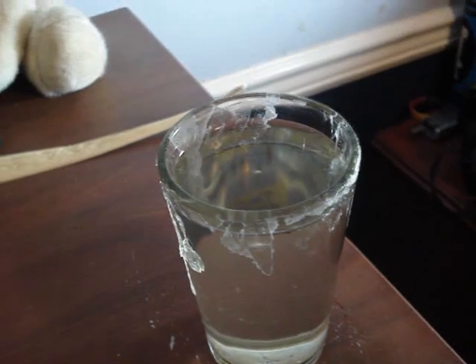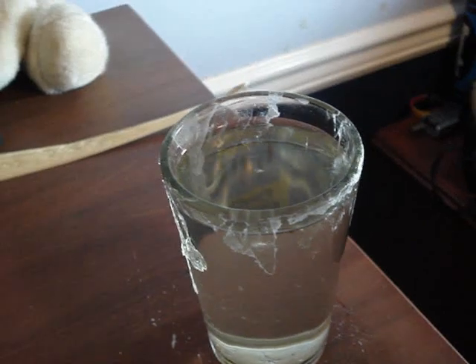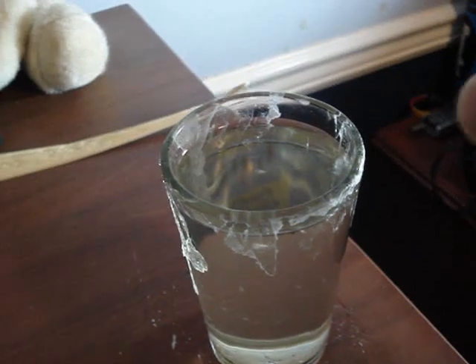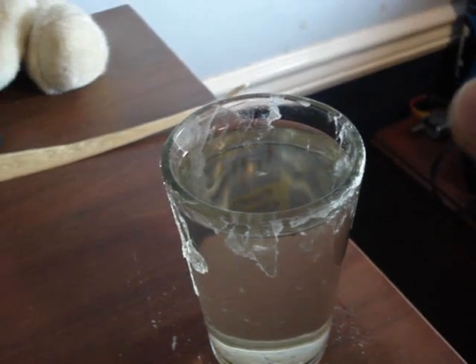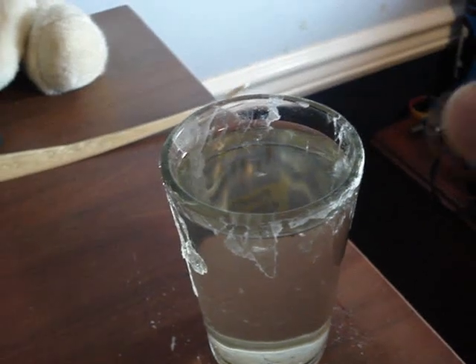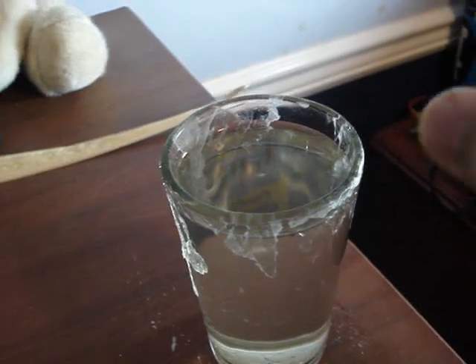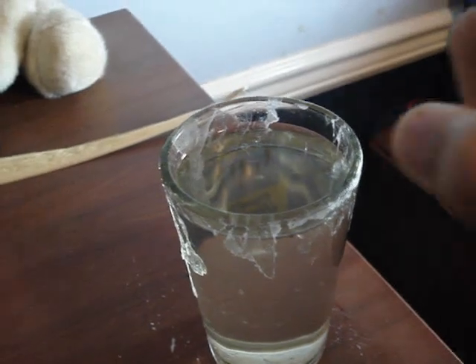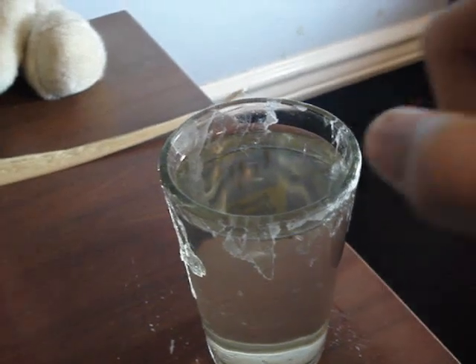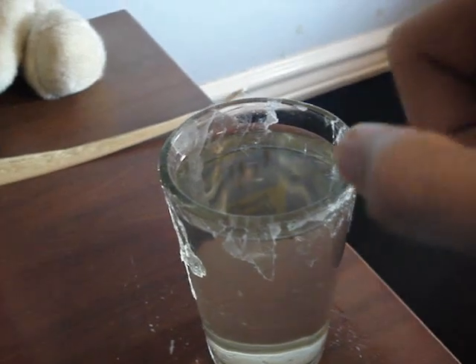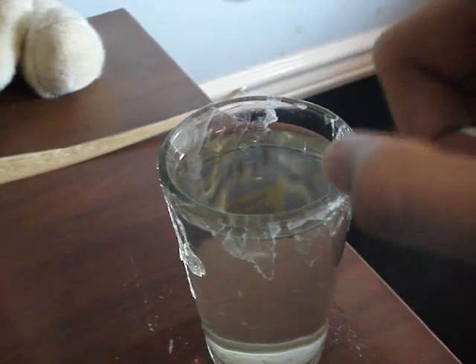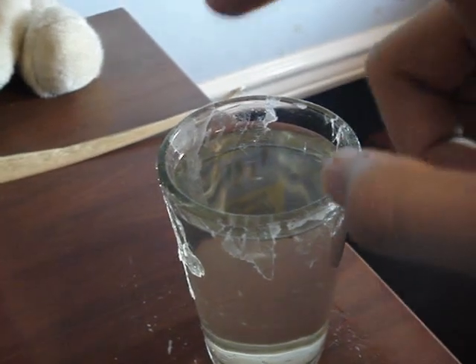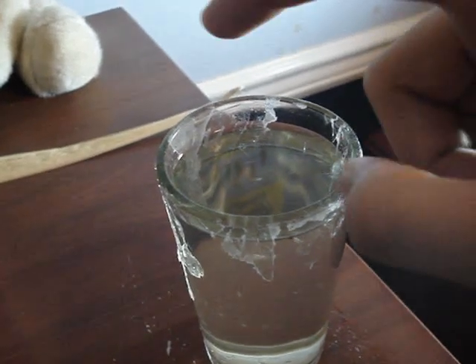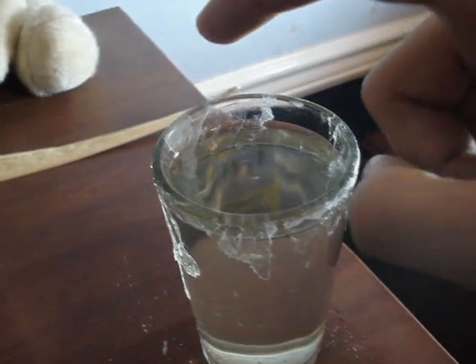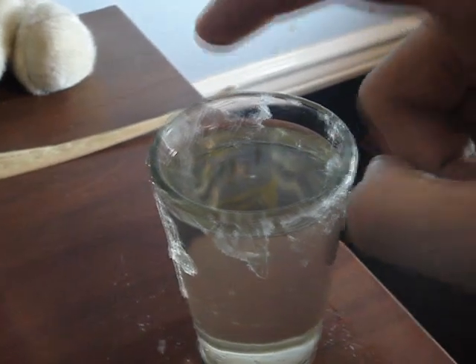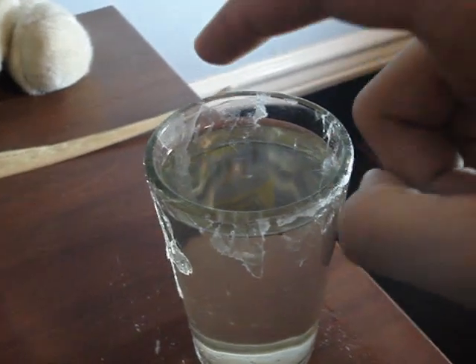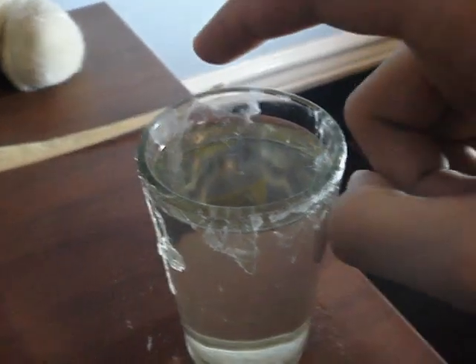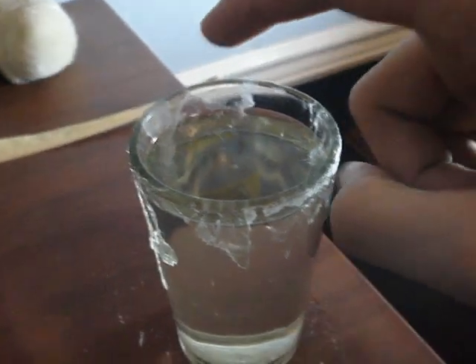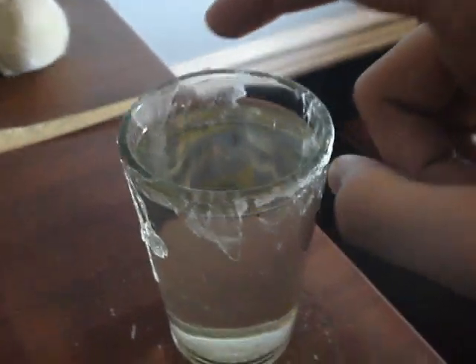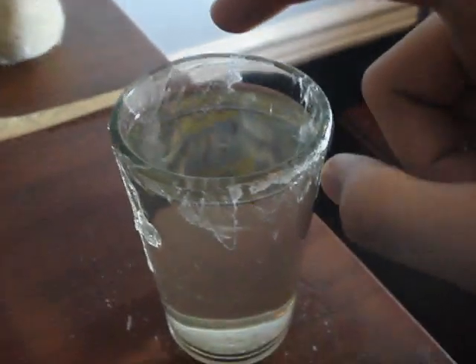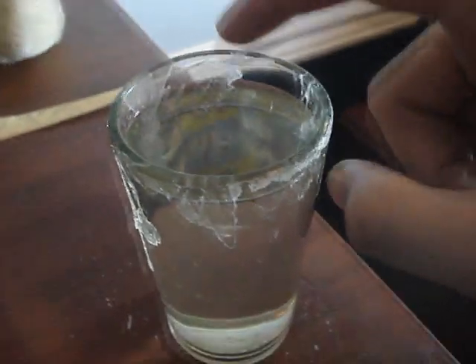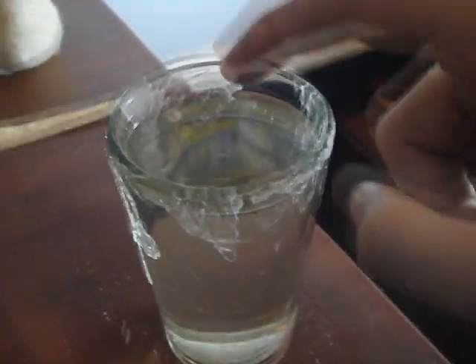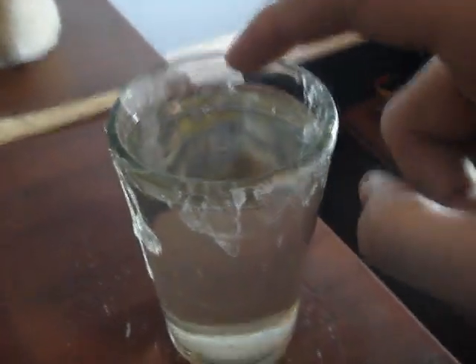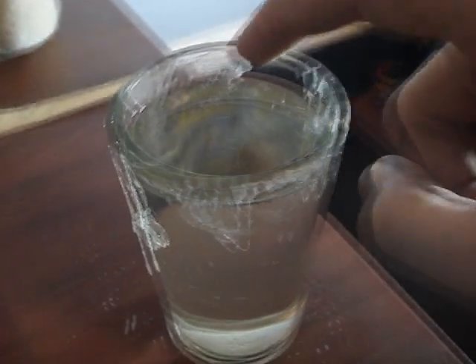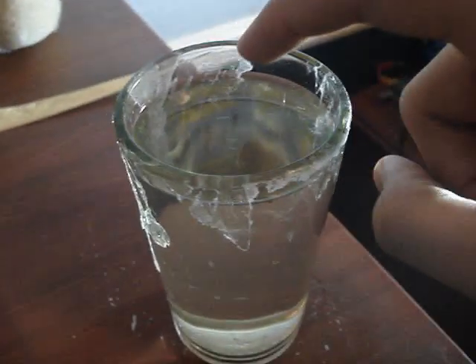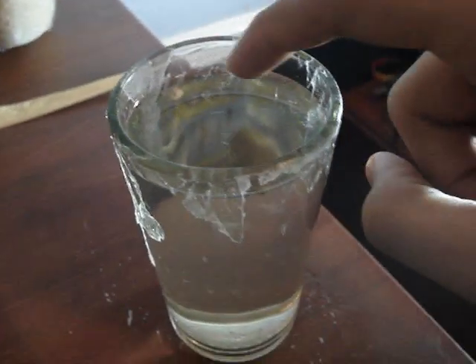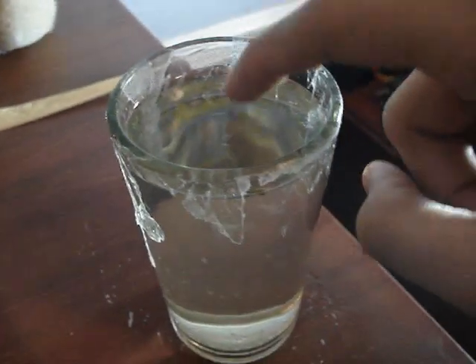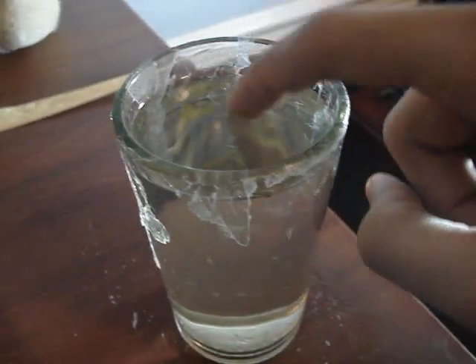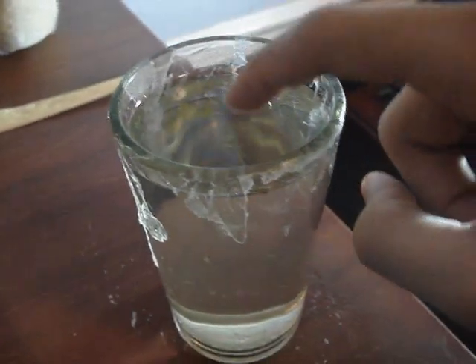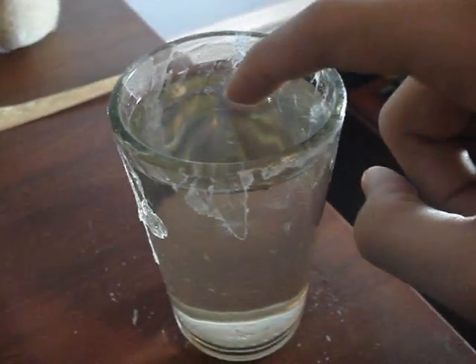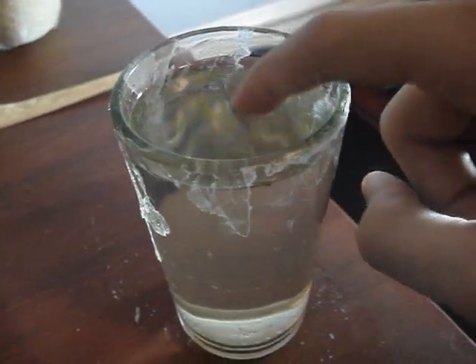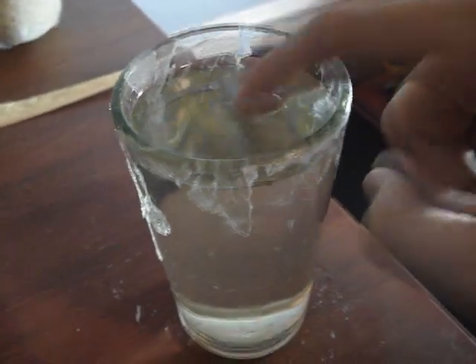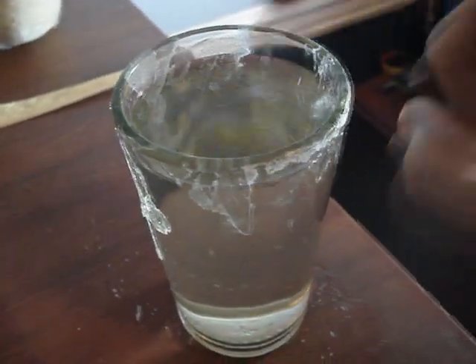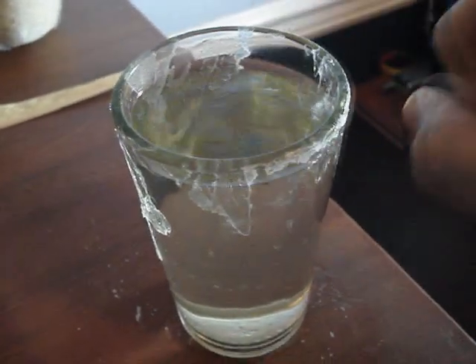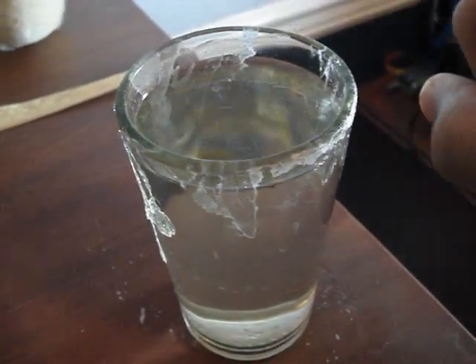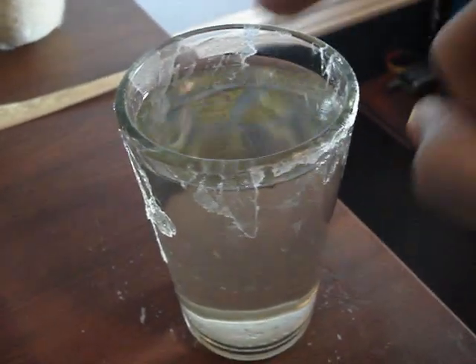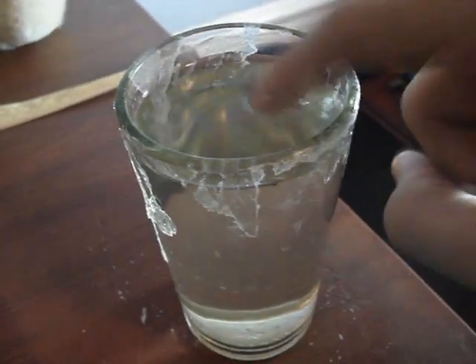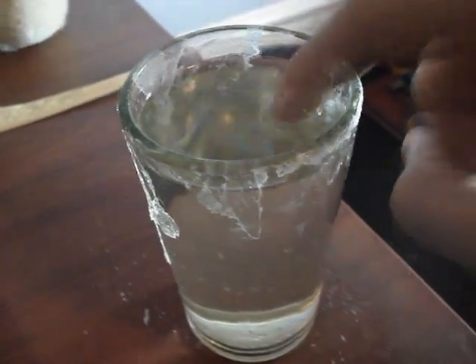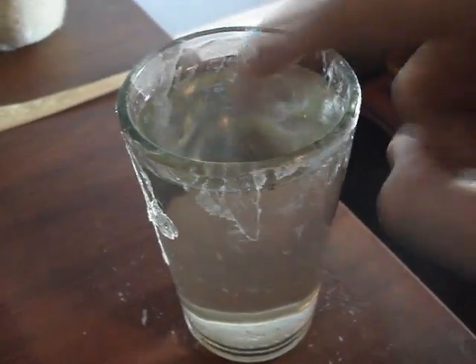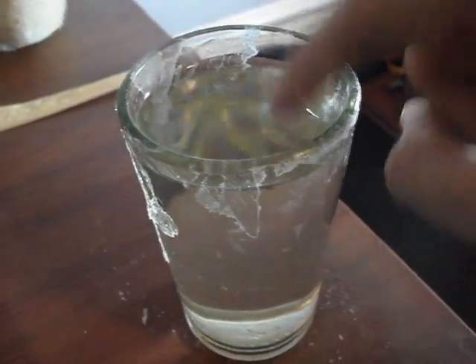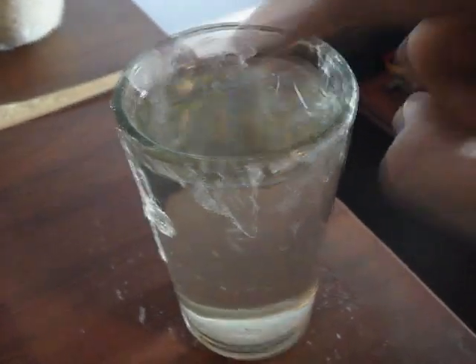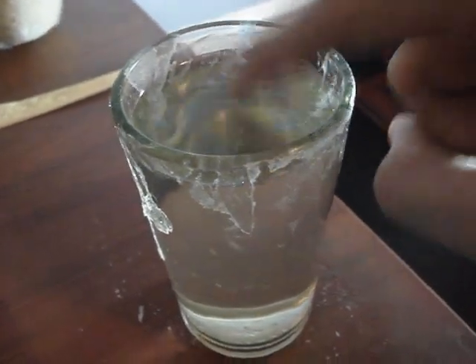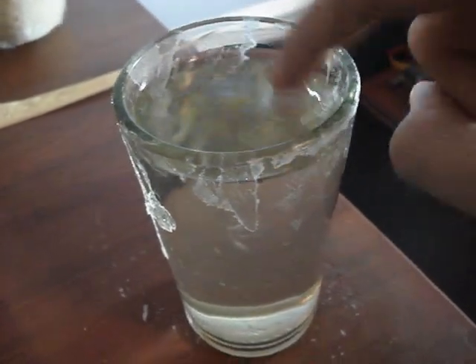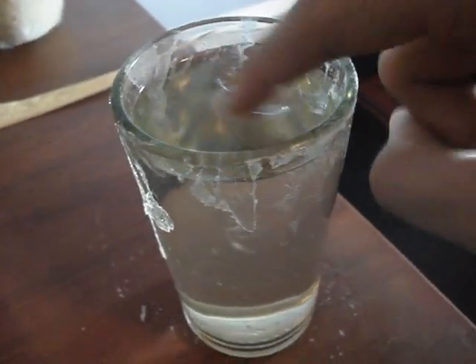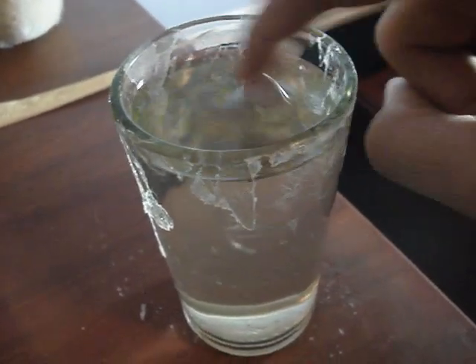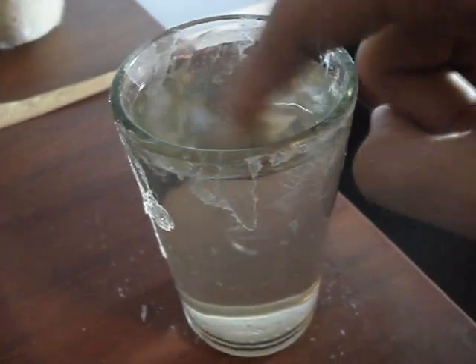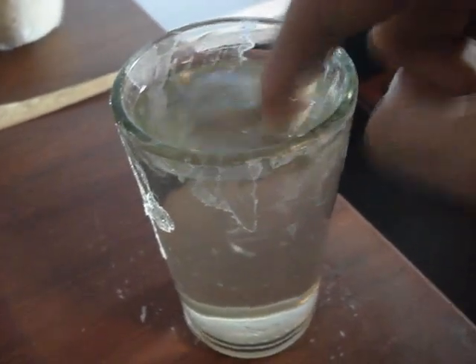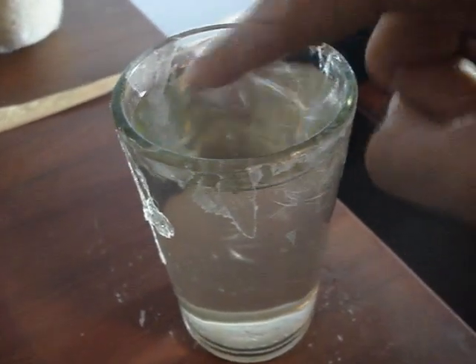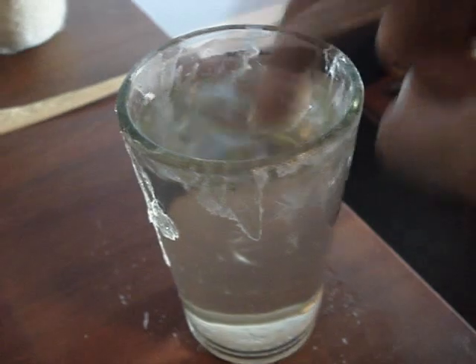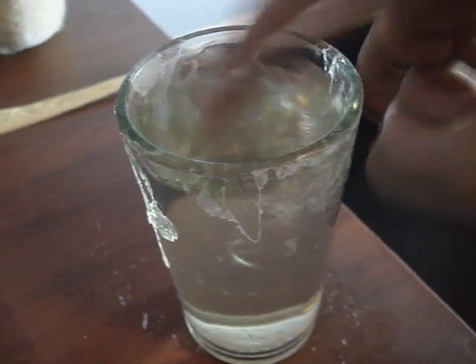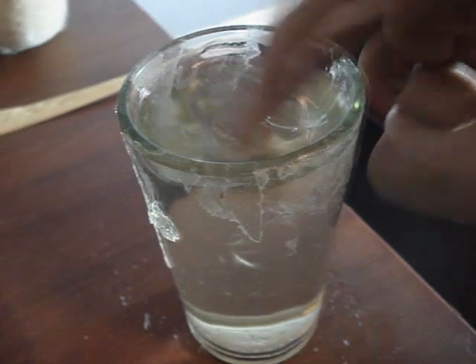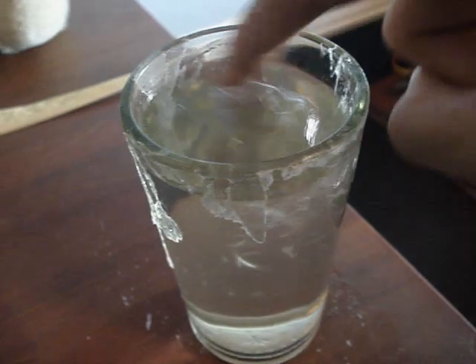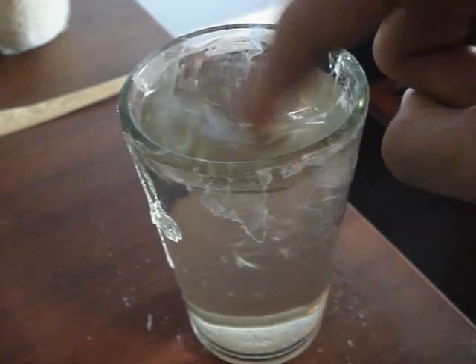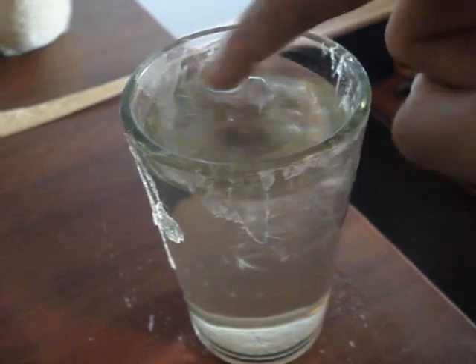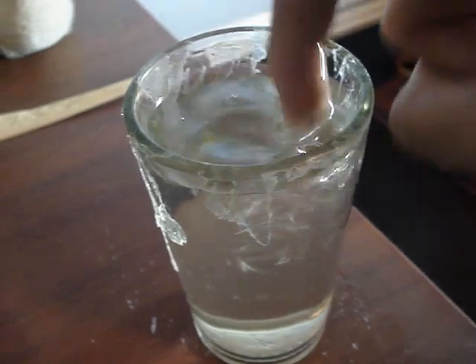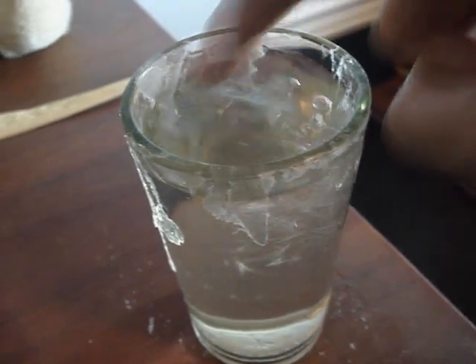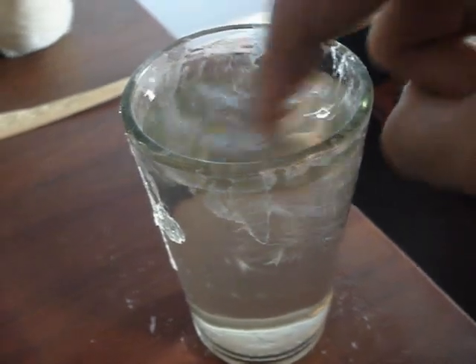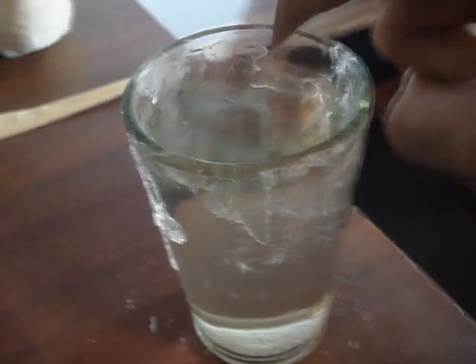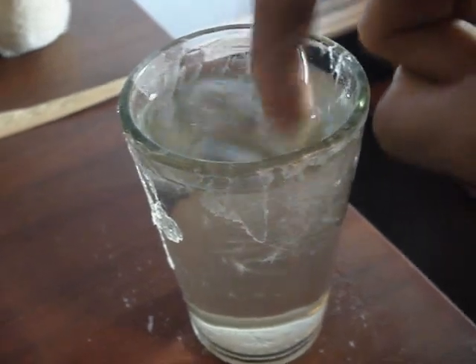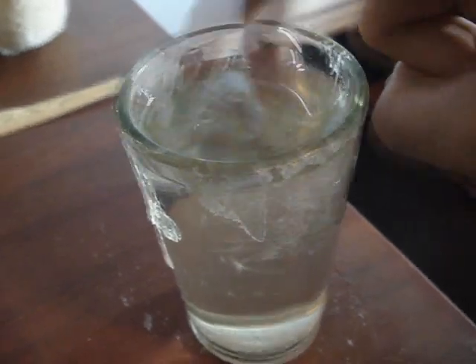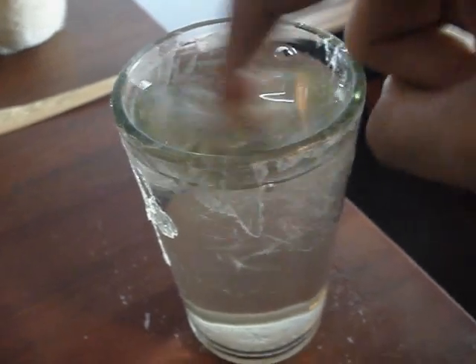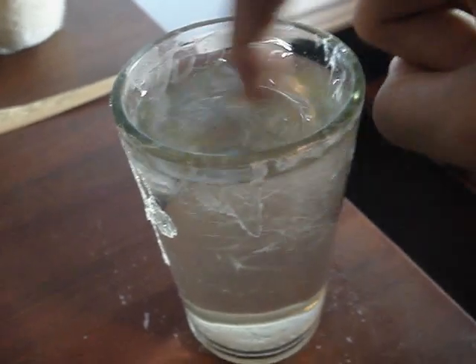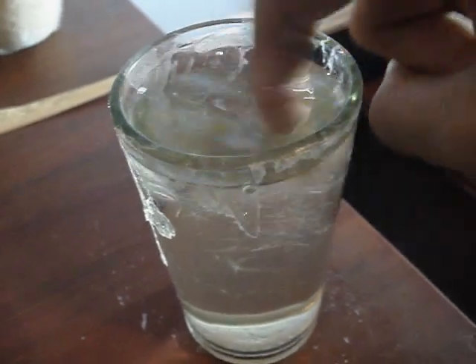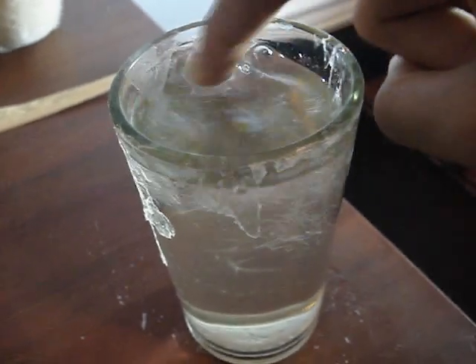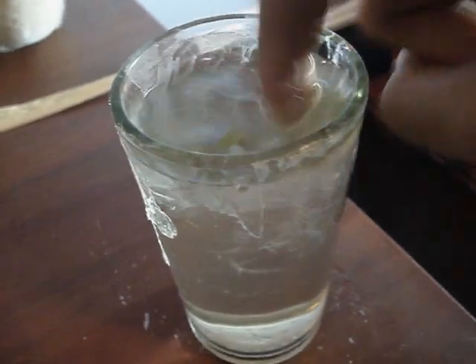When the solution is done cooling, simply disturb the solution by touching it and it should begin to turn into ice.